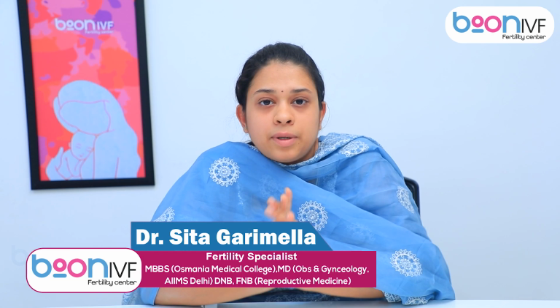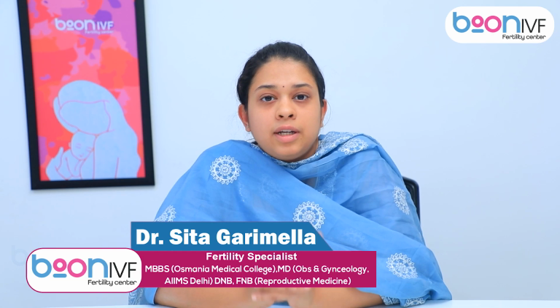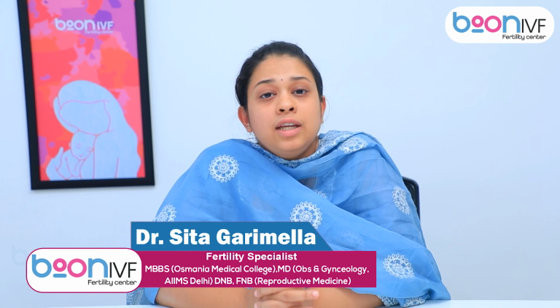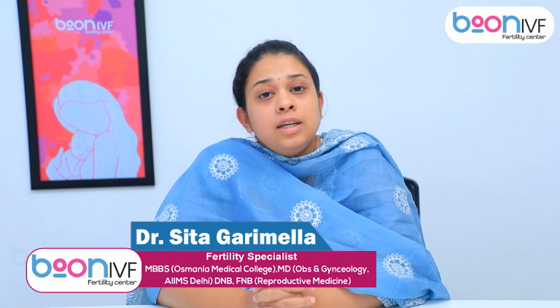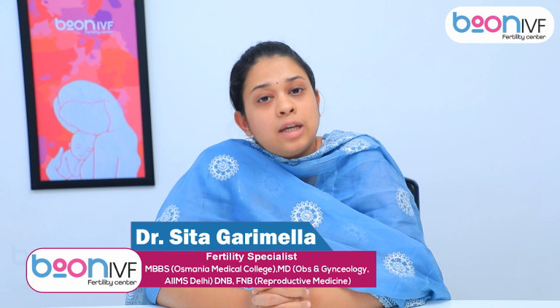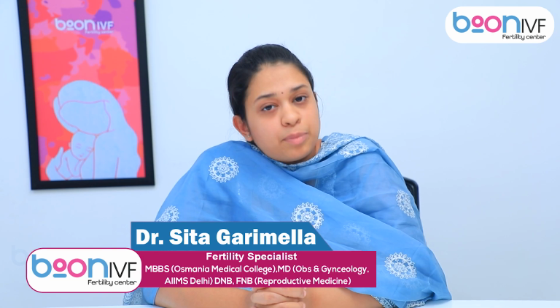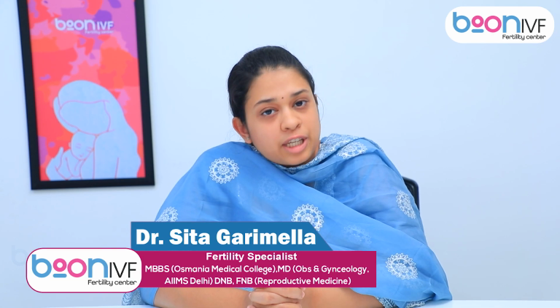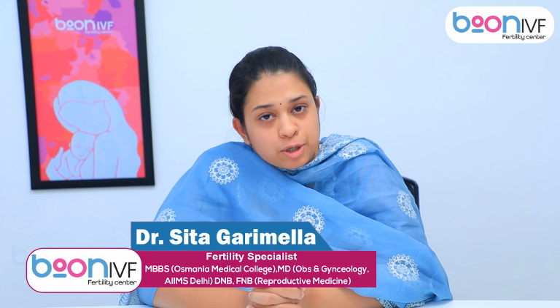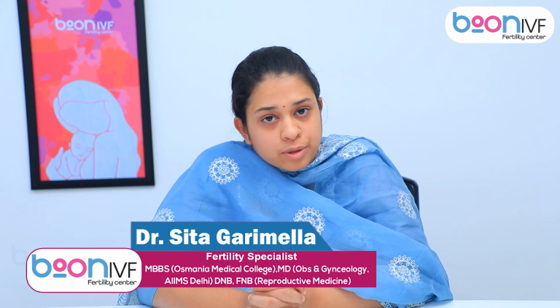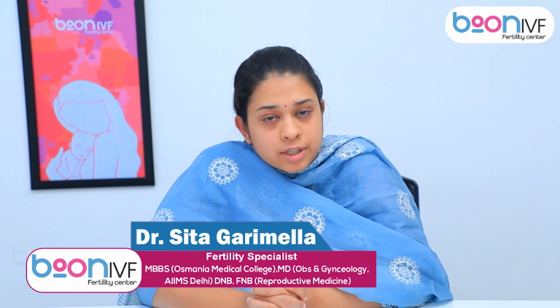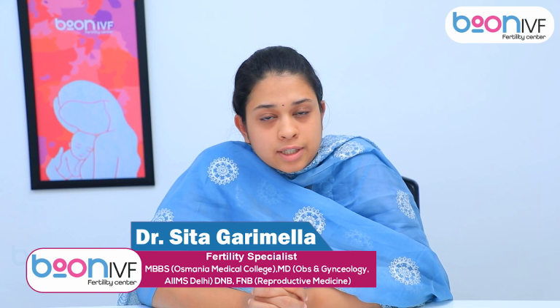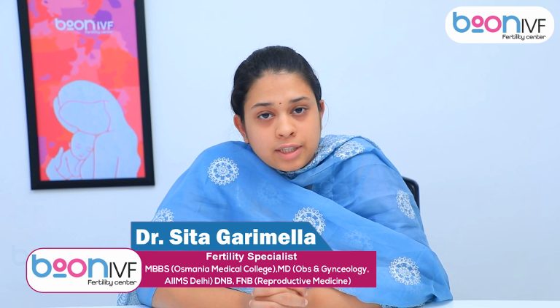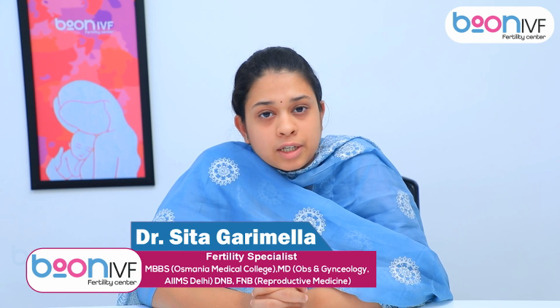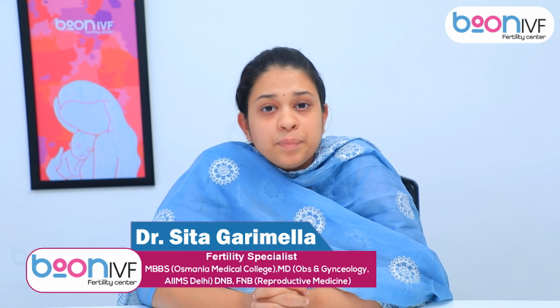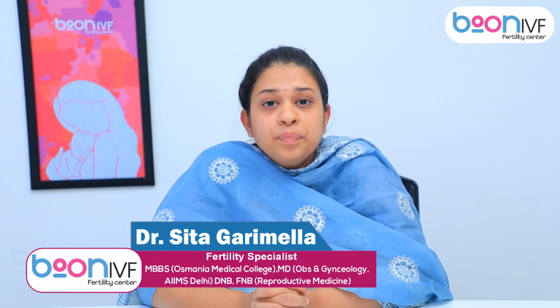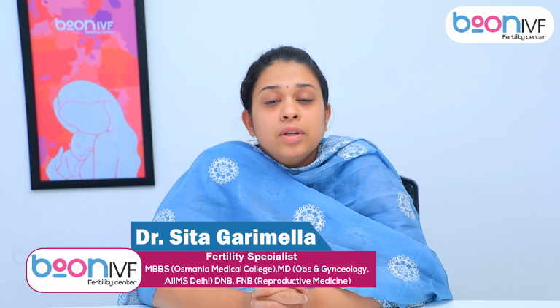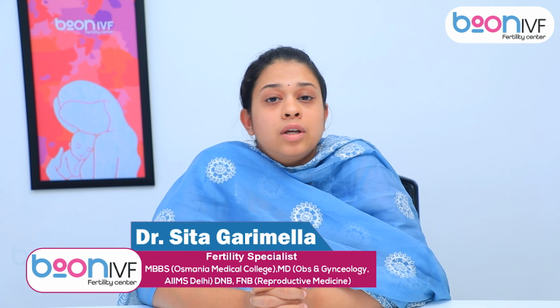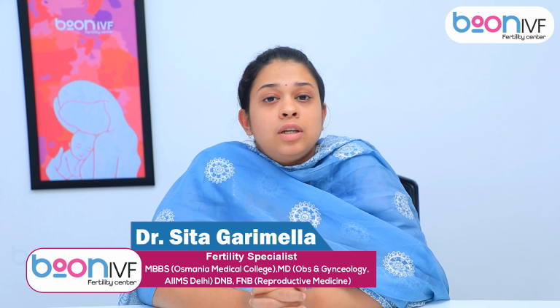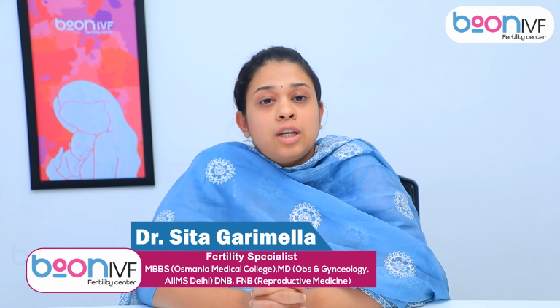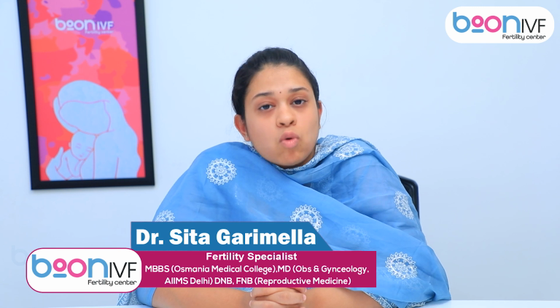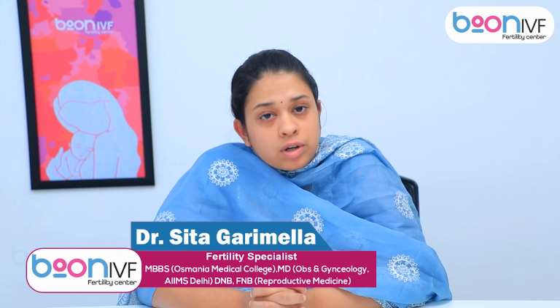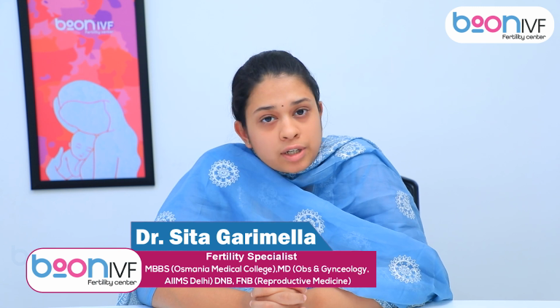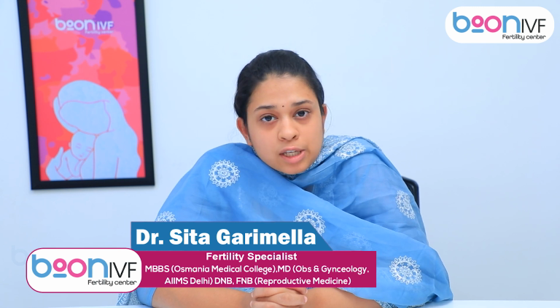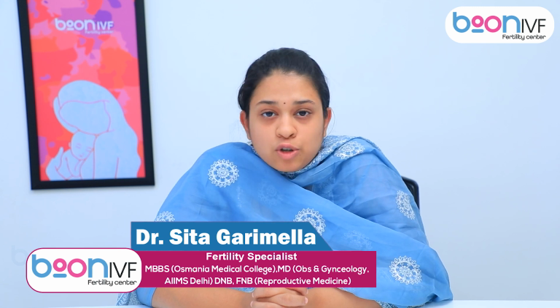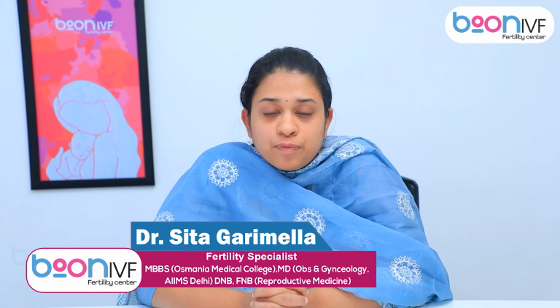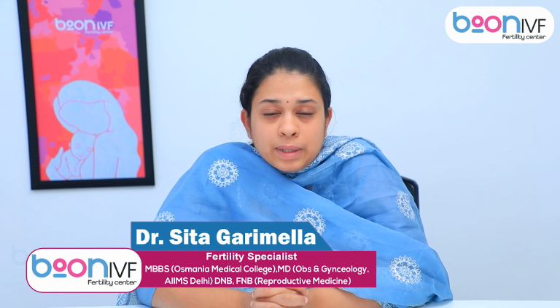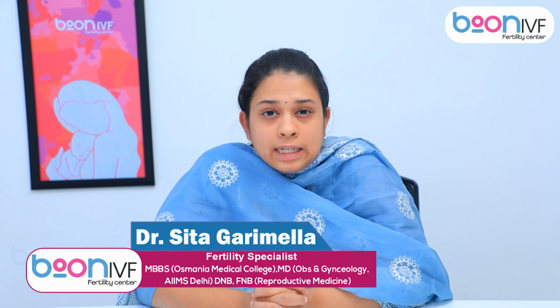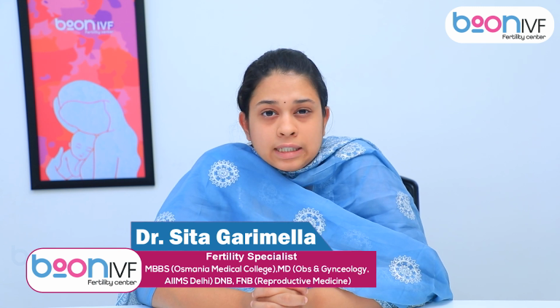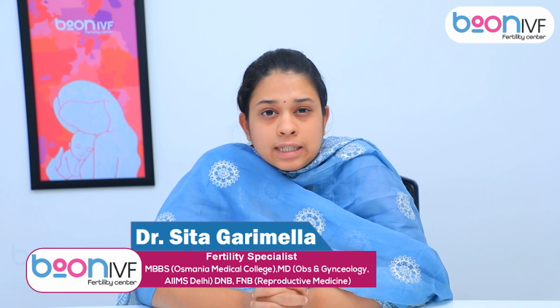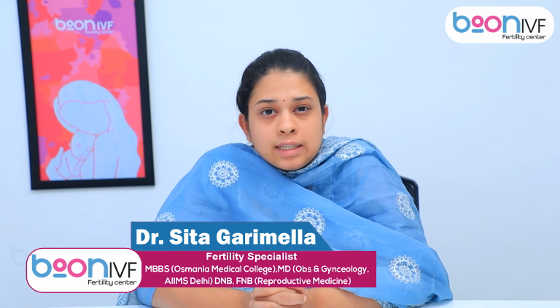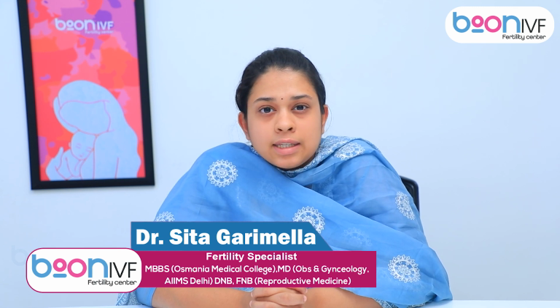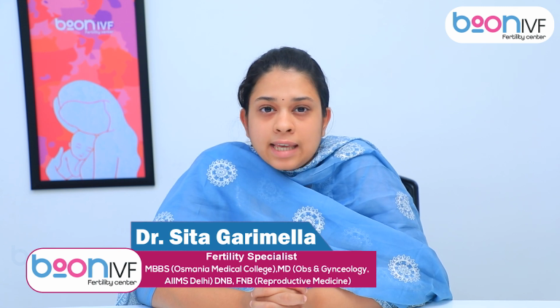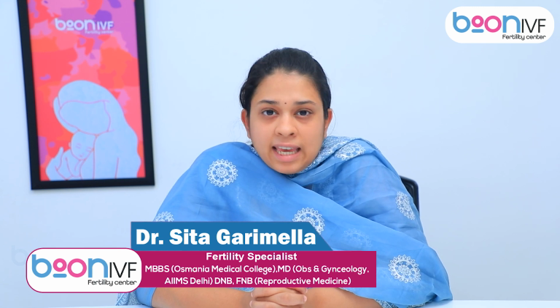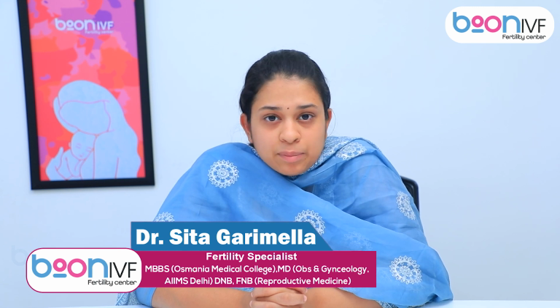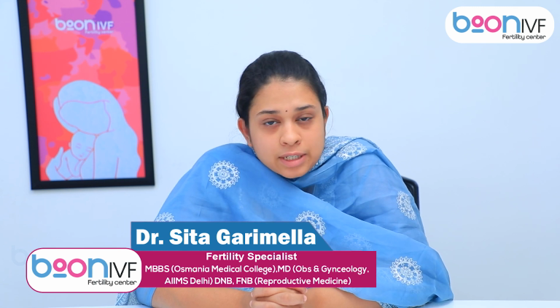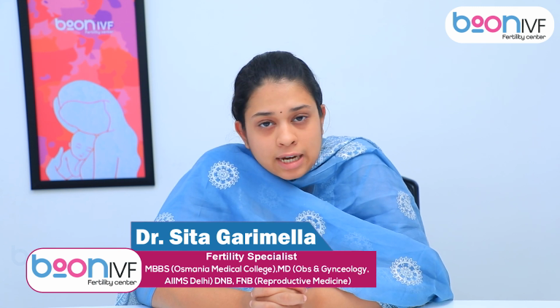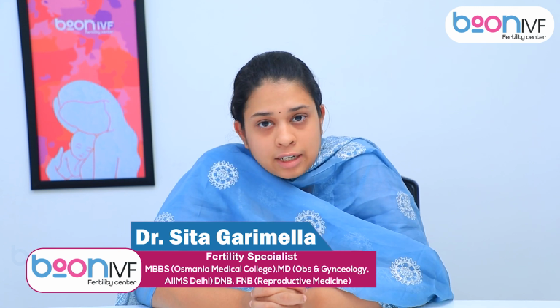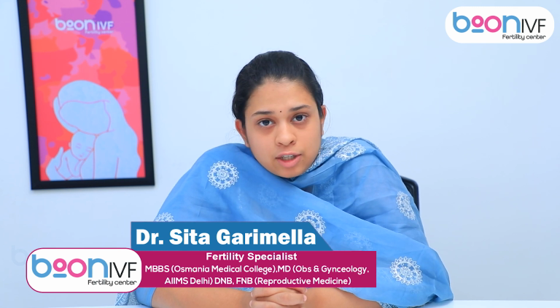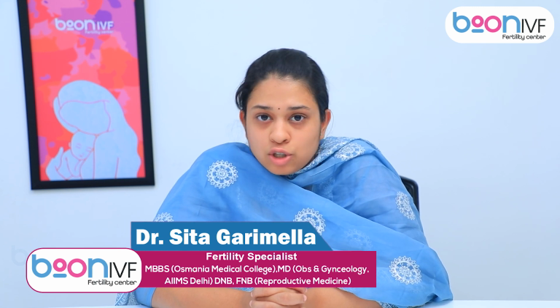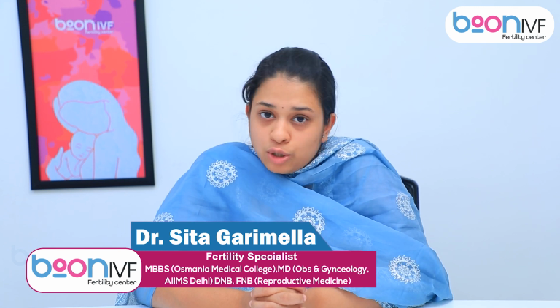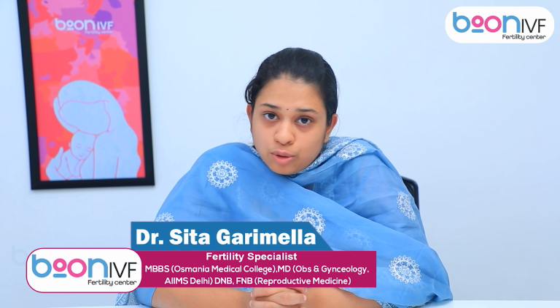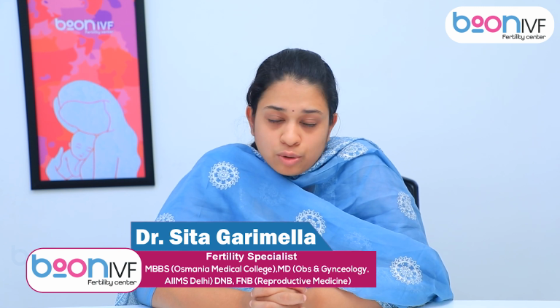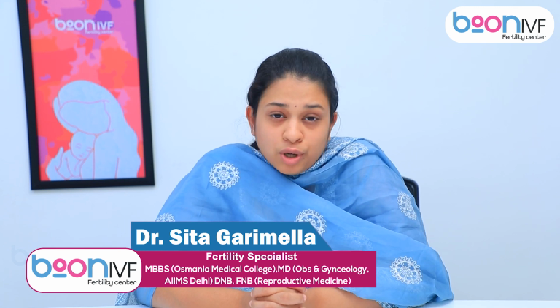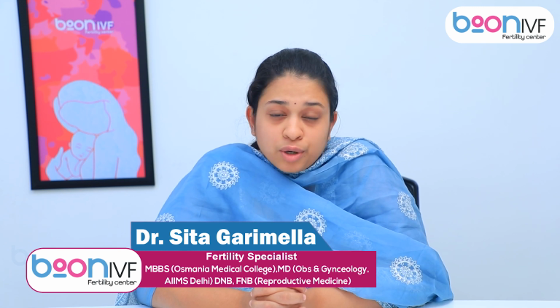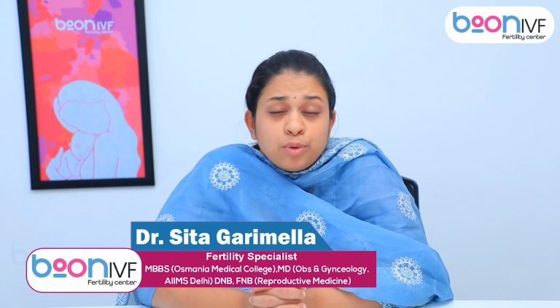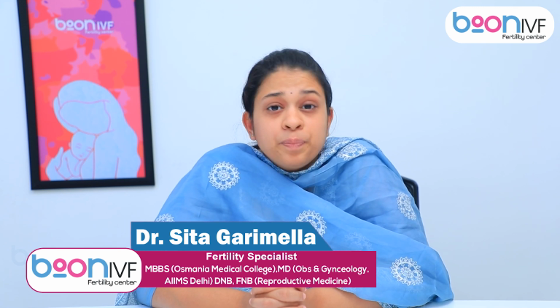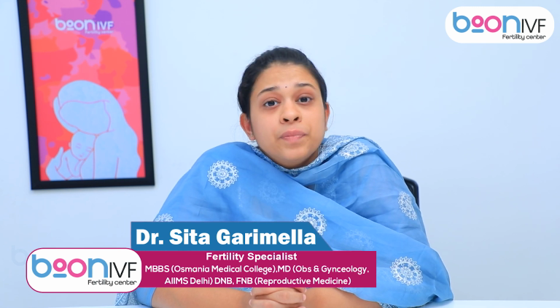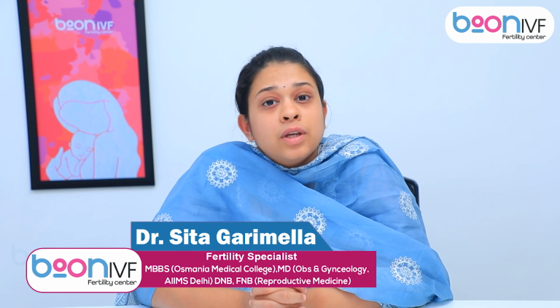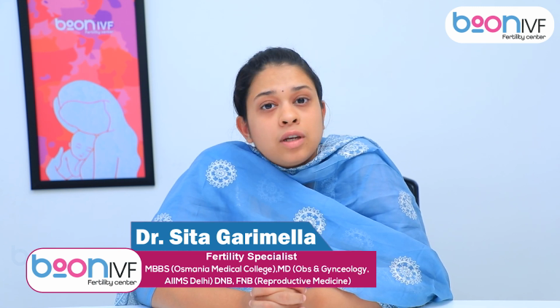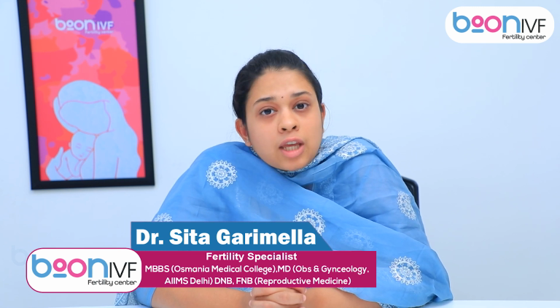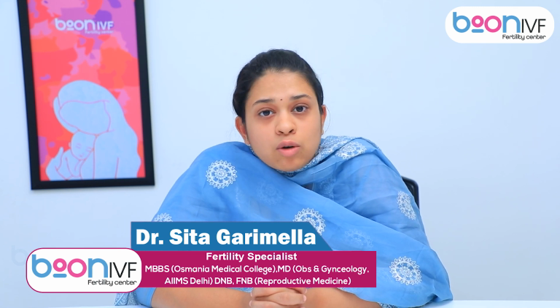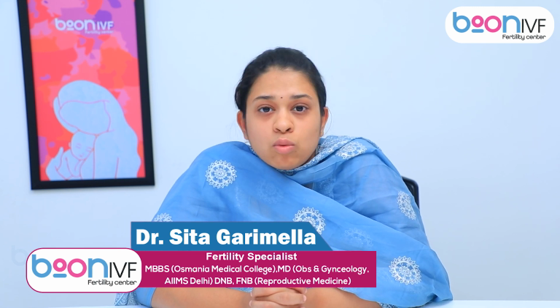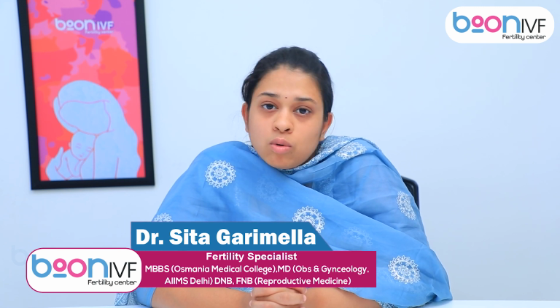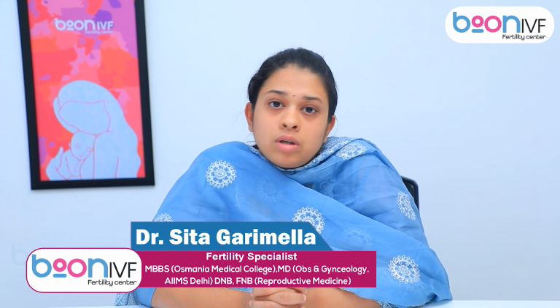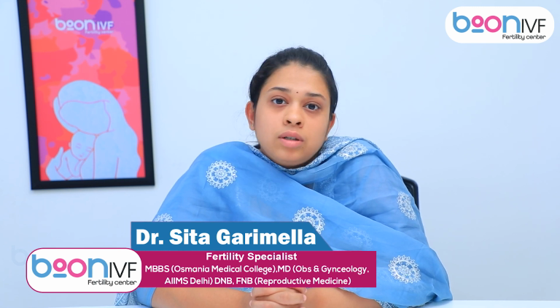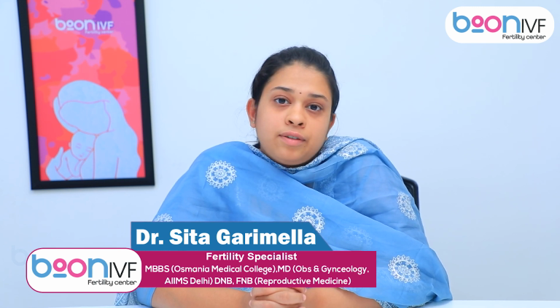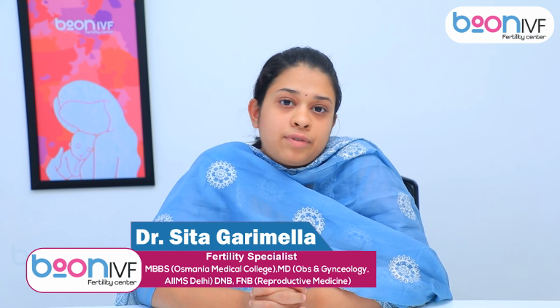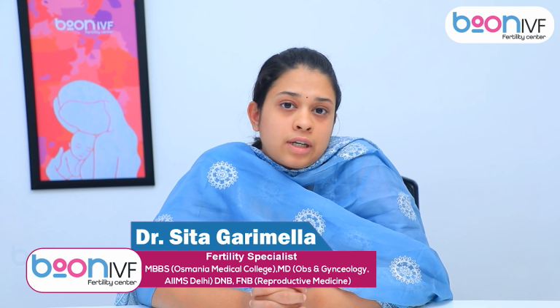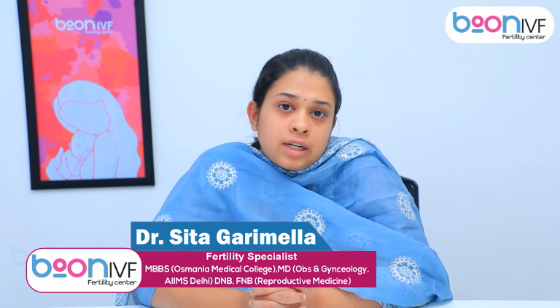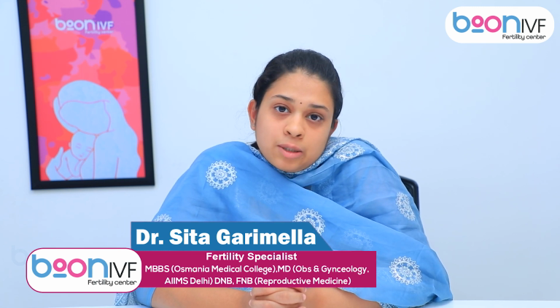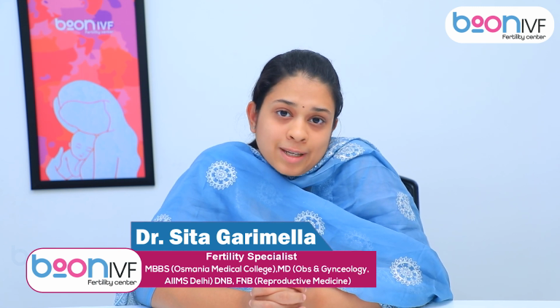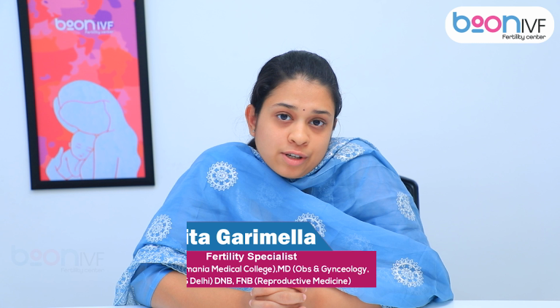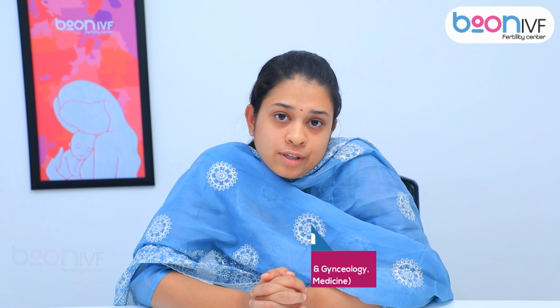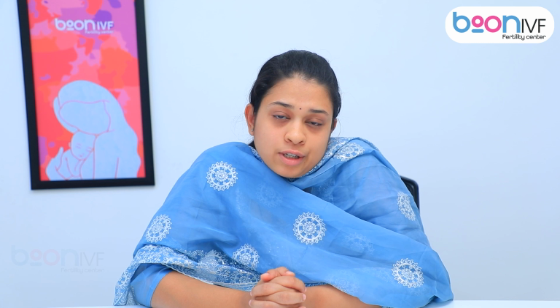Namaskaramandi, my name is Dr. Seetha. I am from Alesian Institute of Medical Sciences, AIMS, Delhi. I am an infertility specialist.